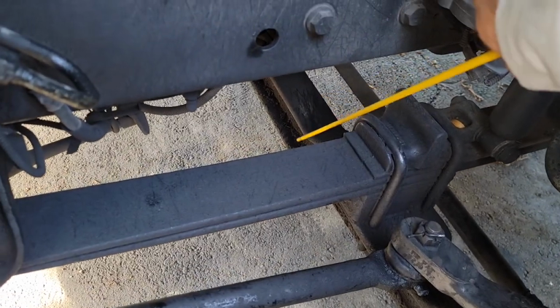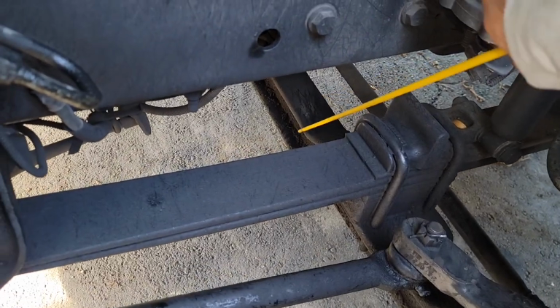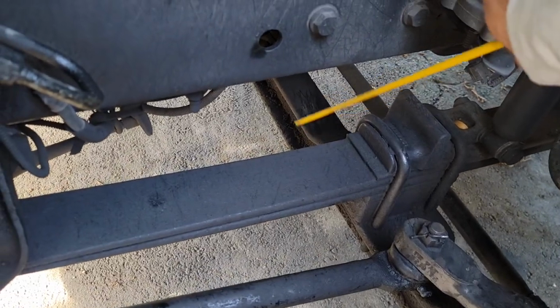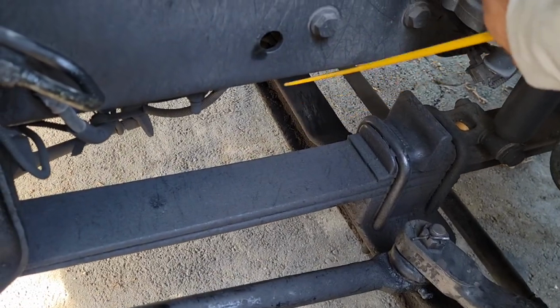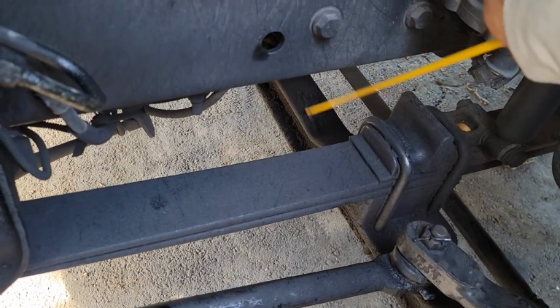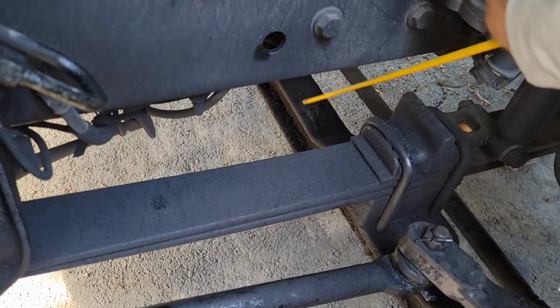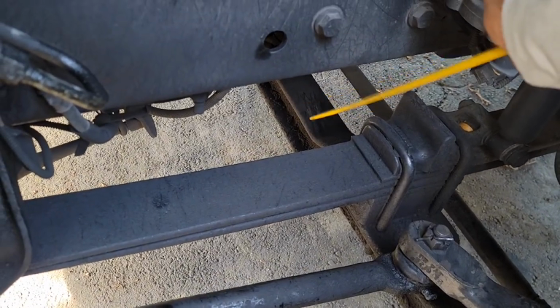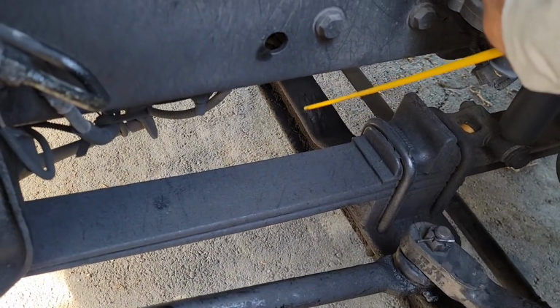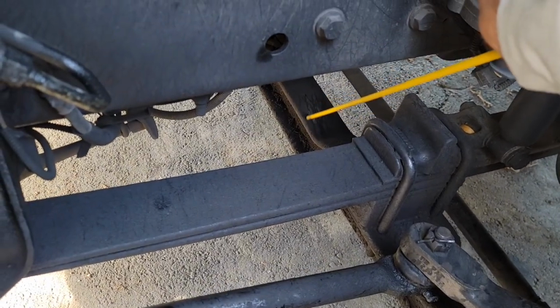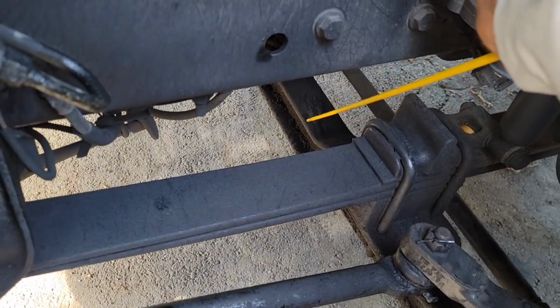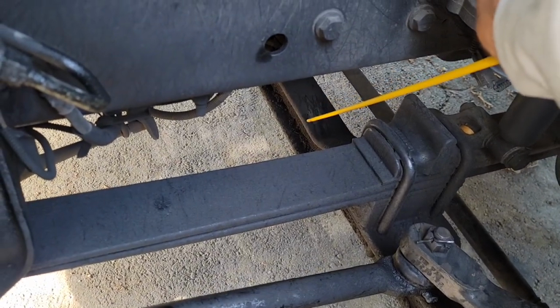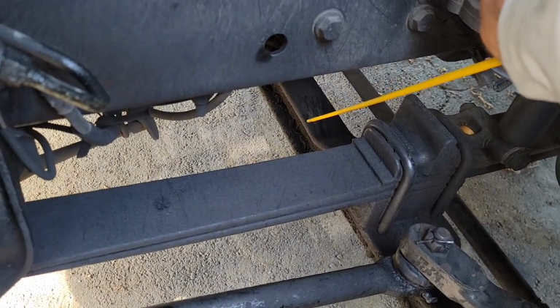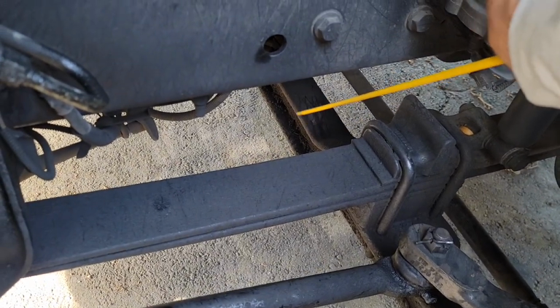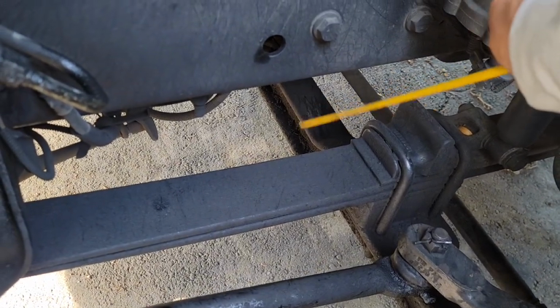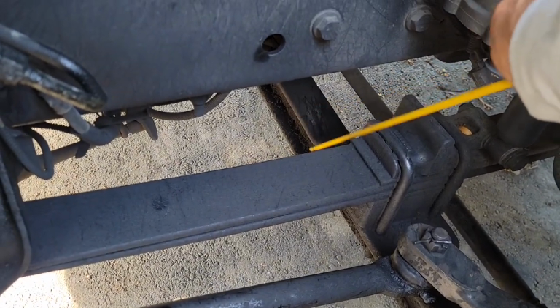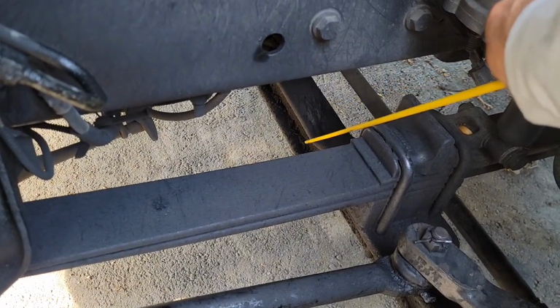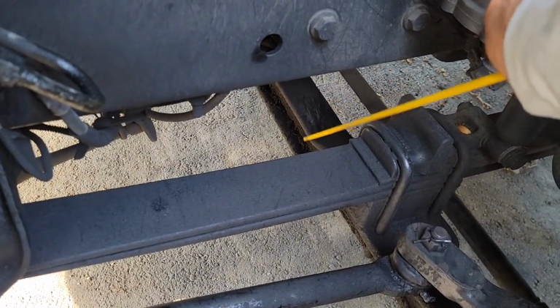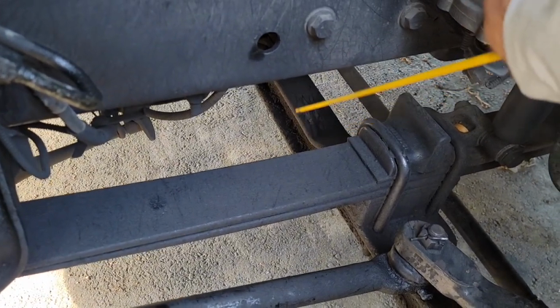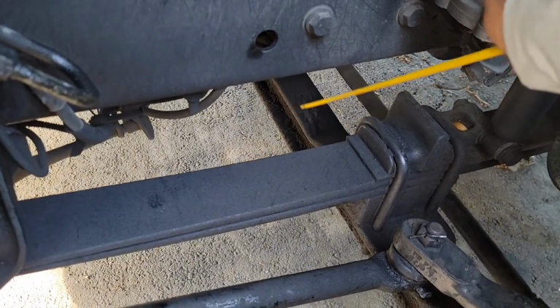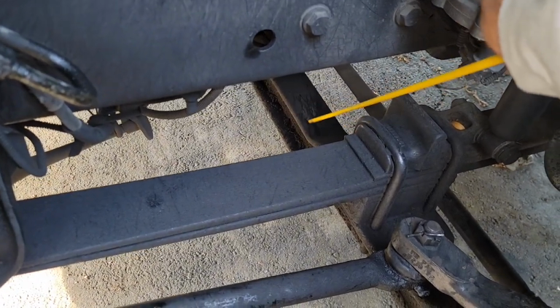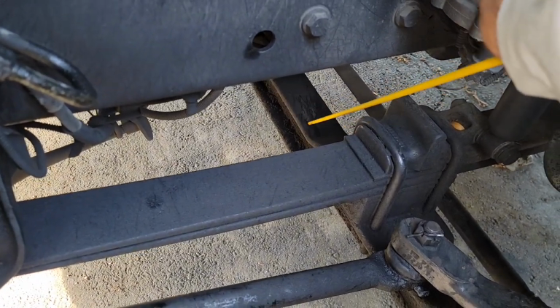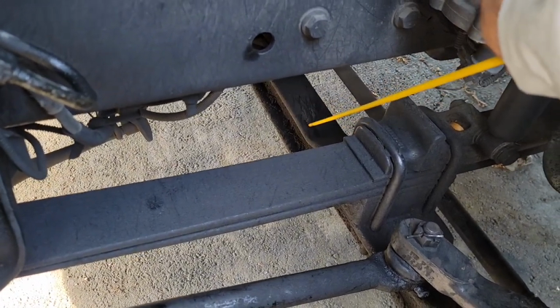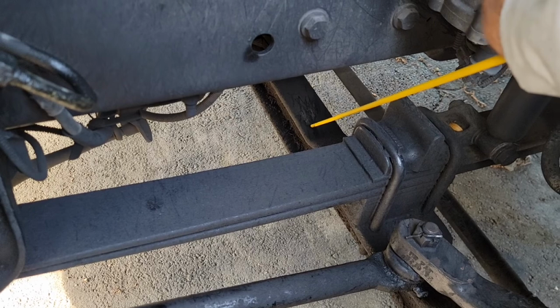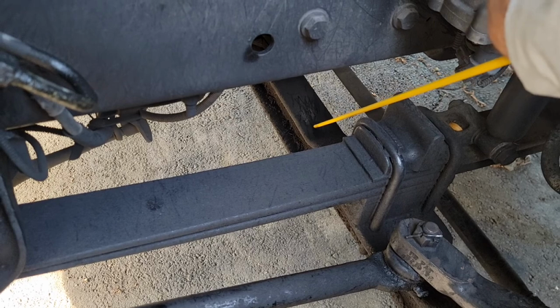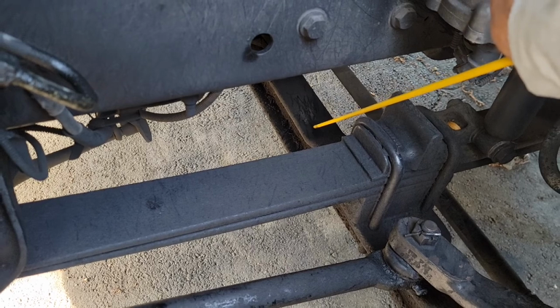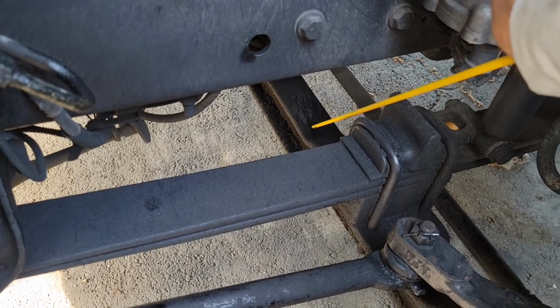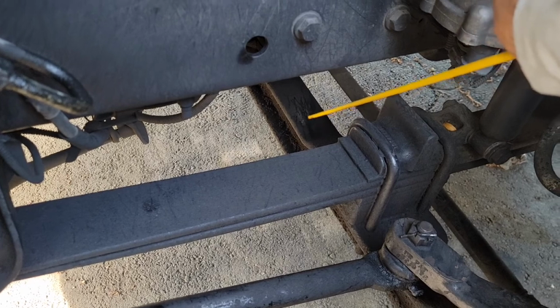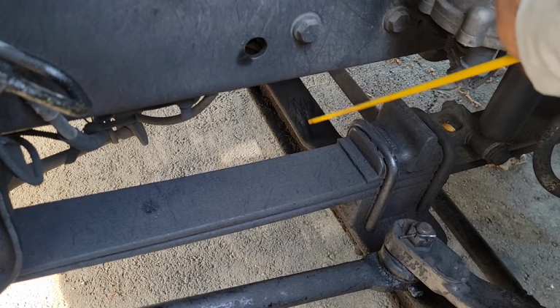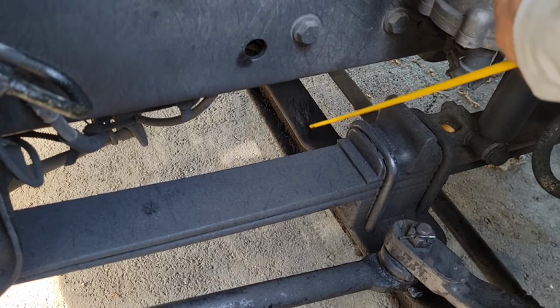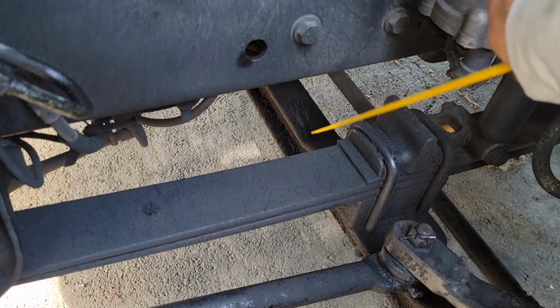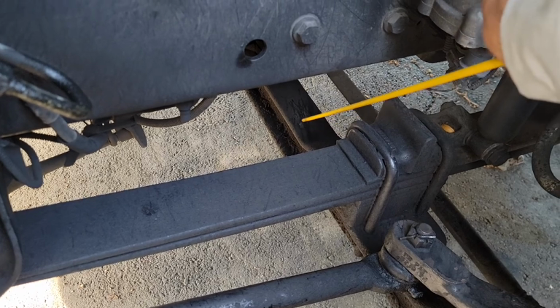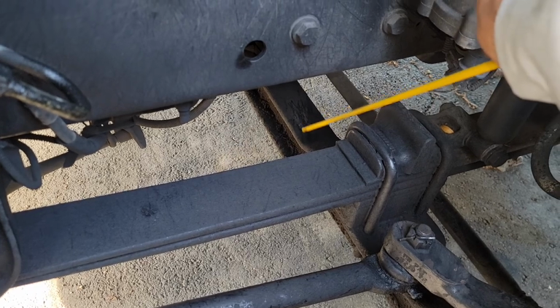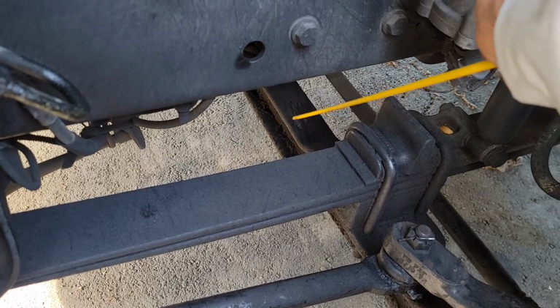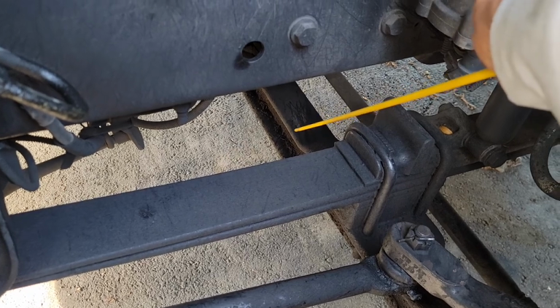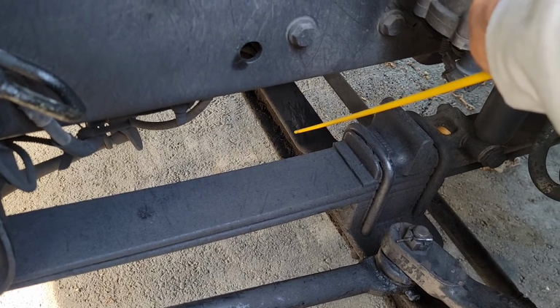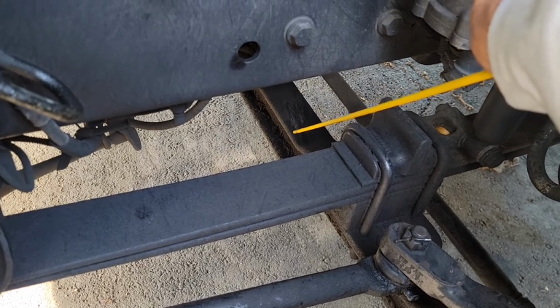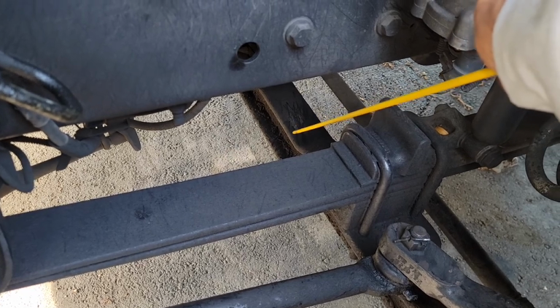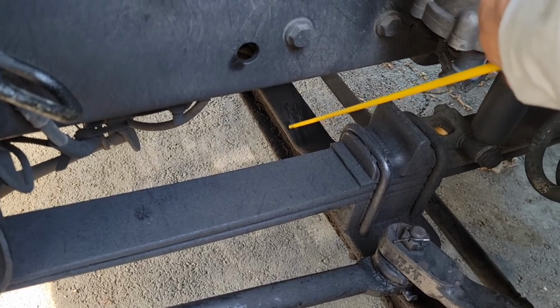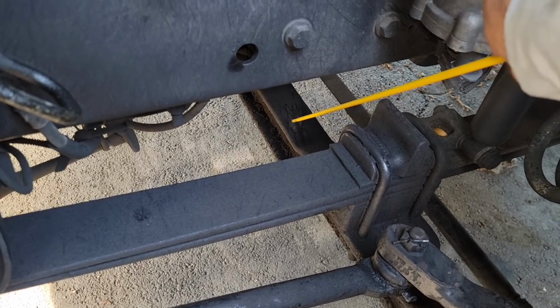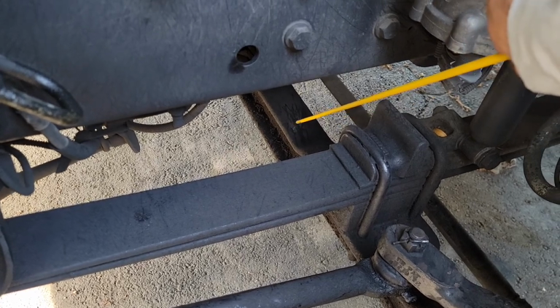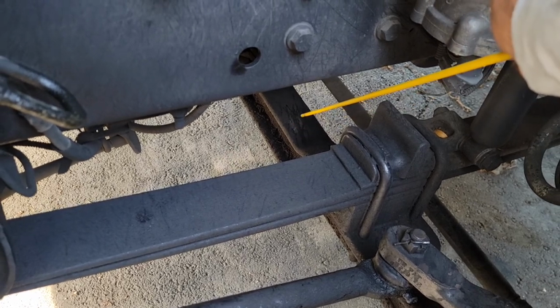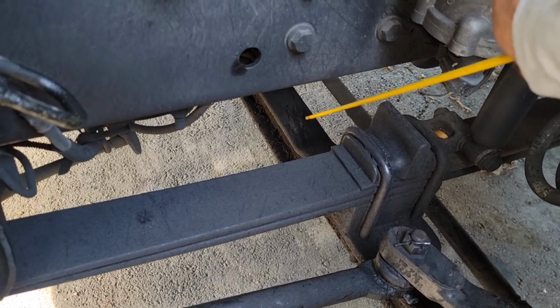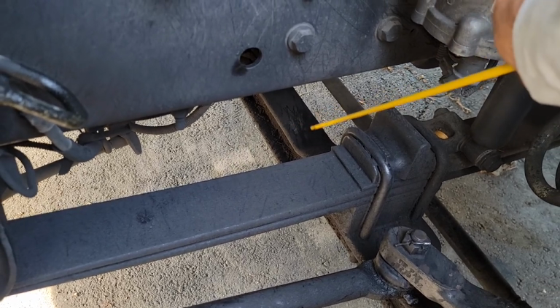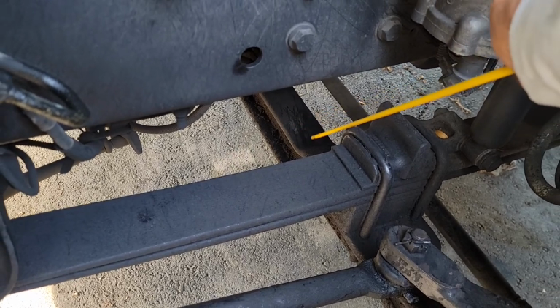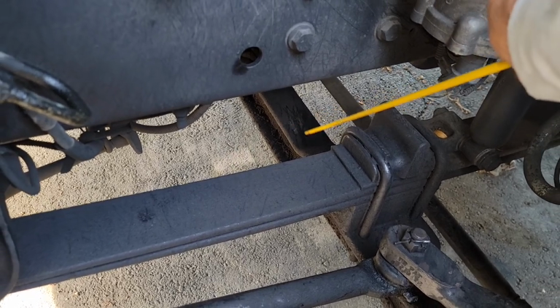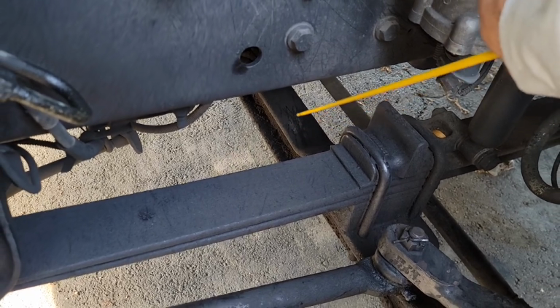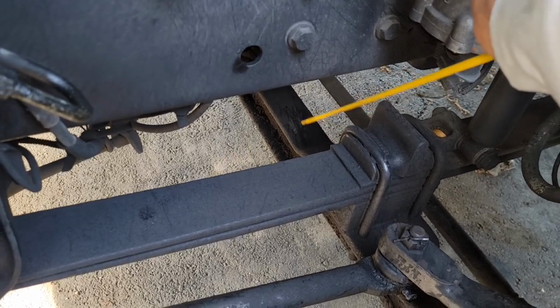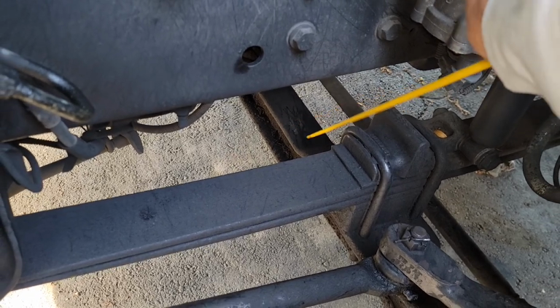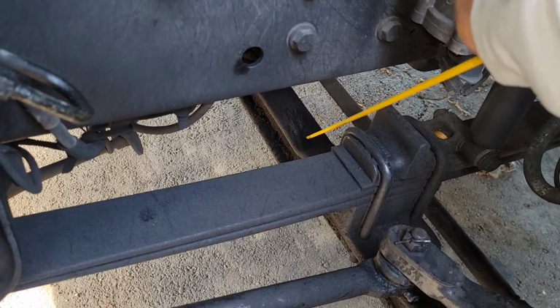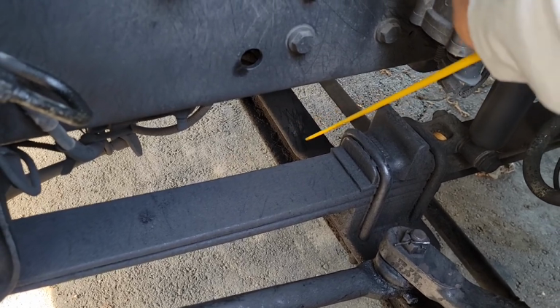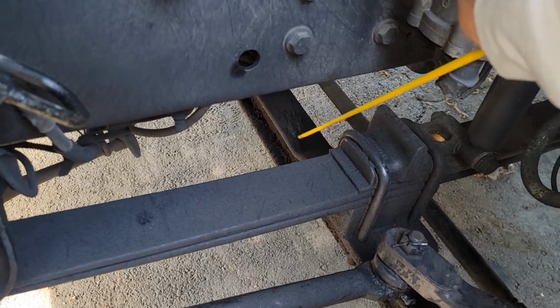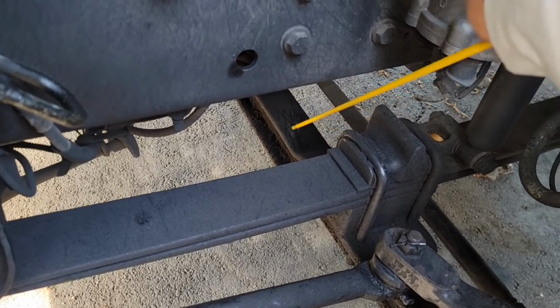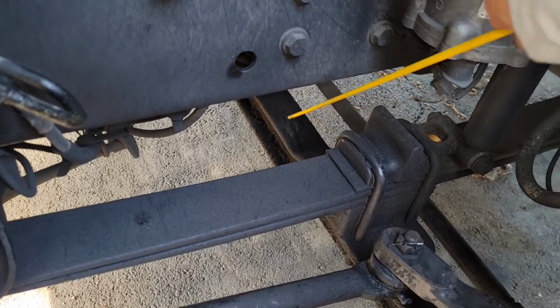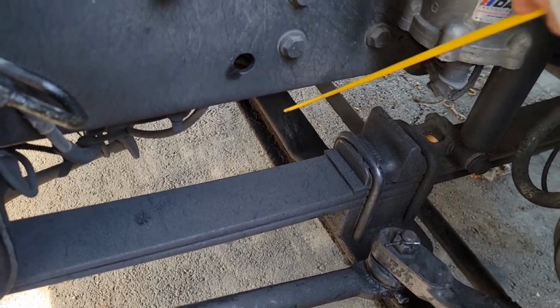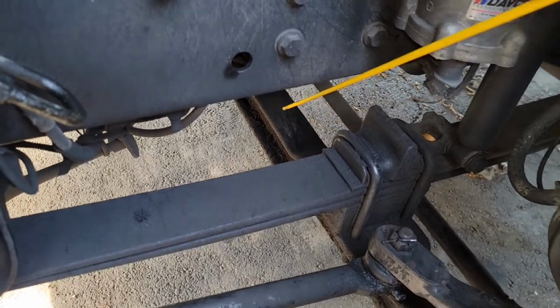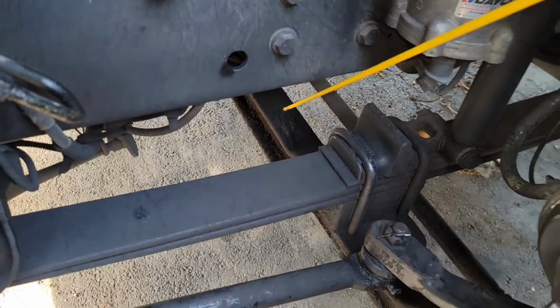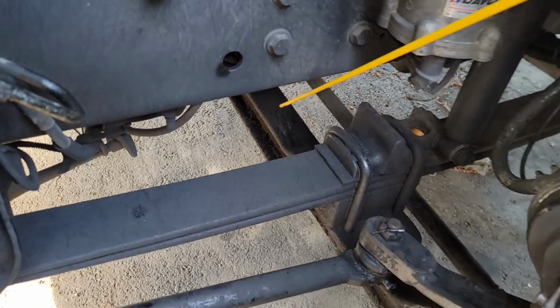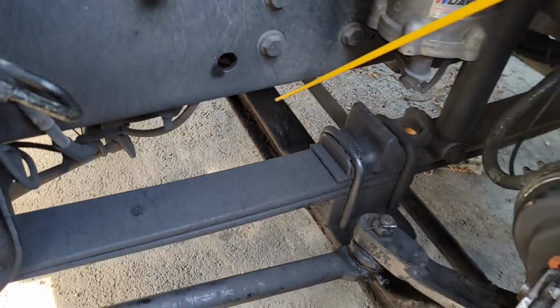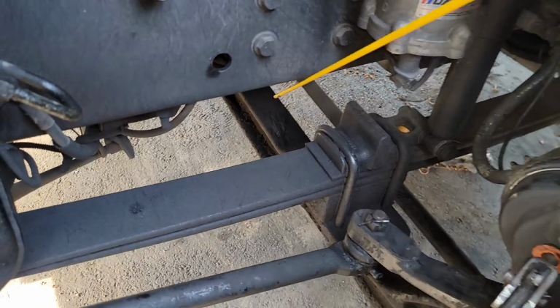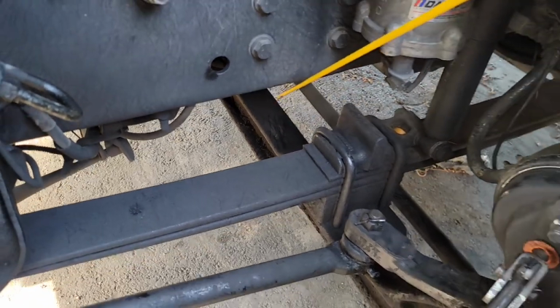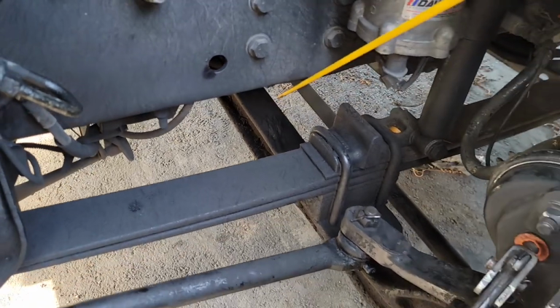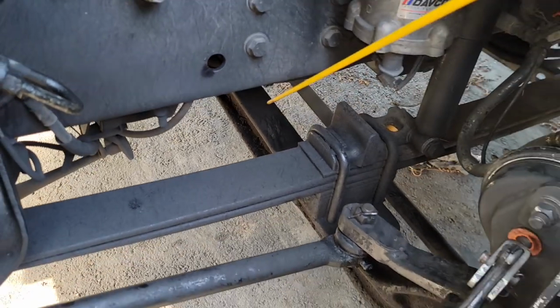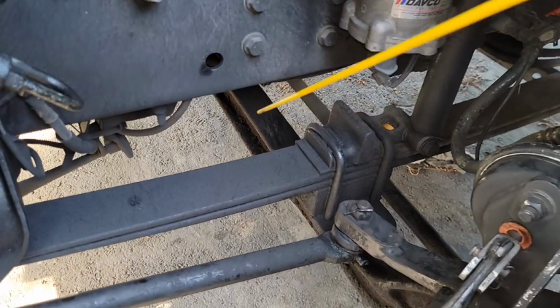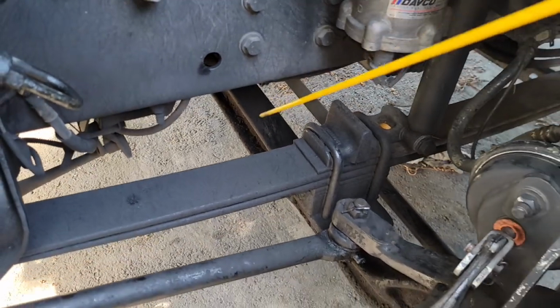Your axle over here is tied and secure, not missing any bolts, no illegal holes or weldings, no rust, no cracks — good condition.